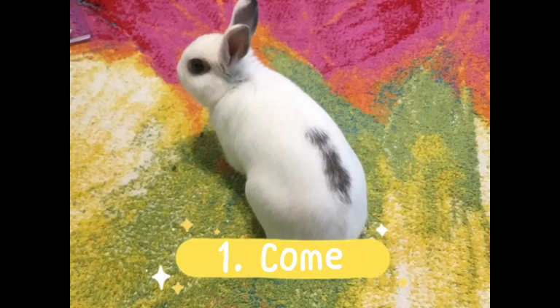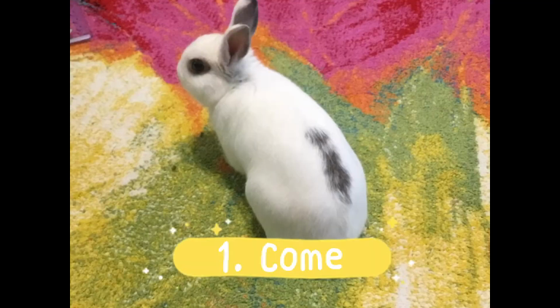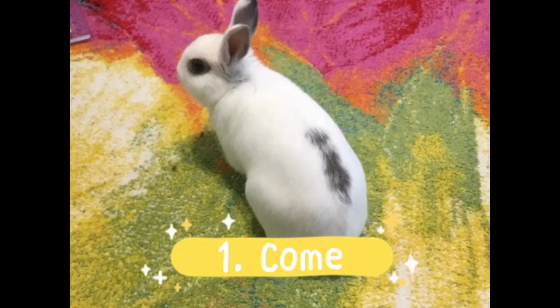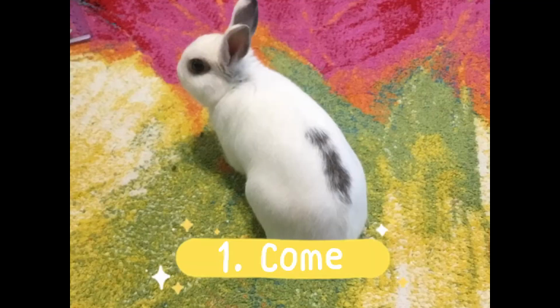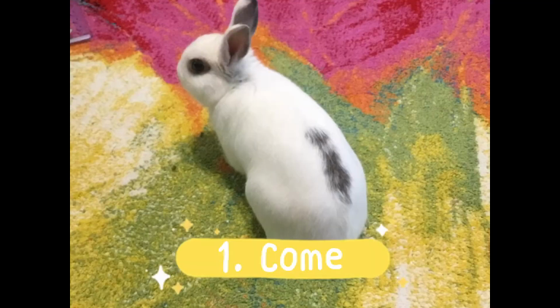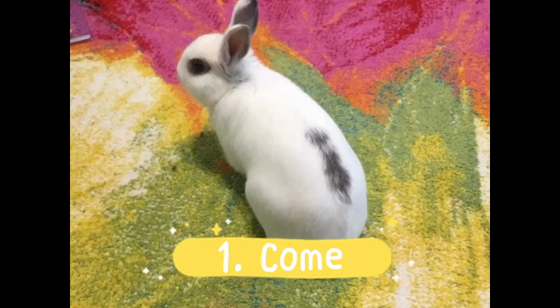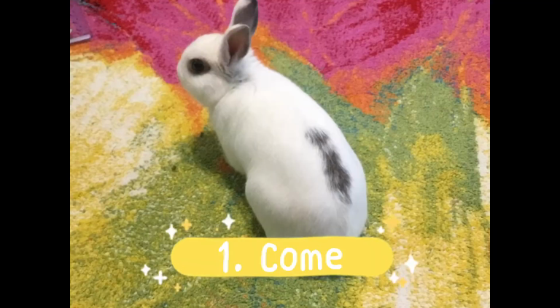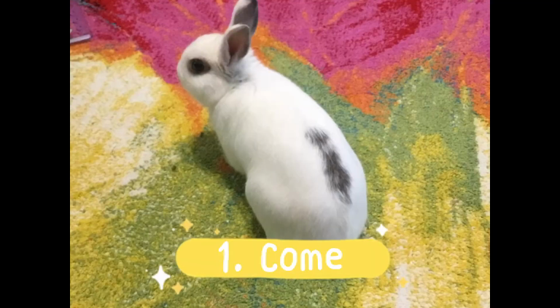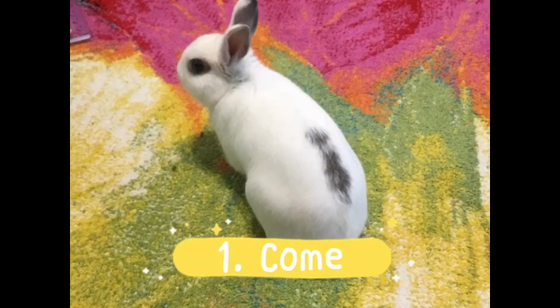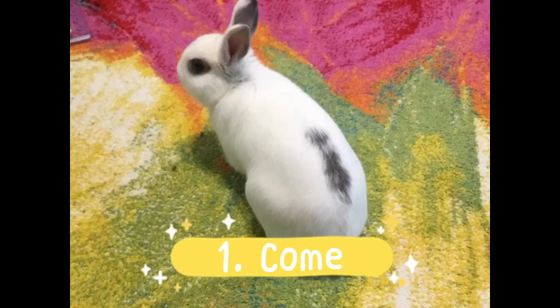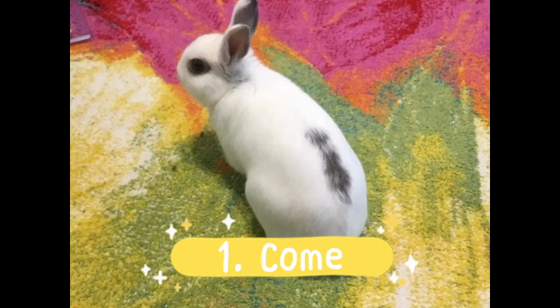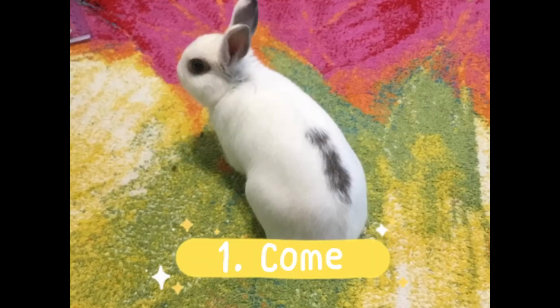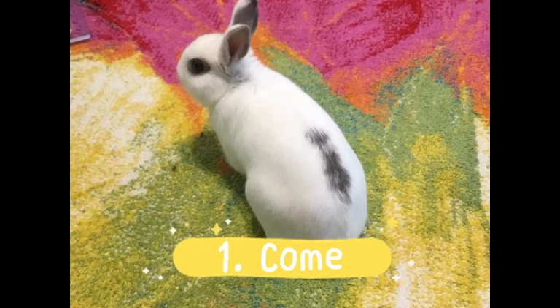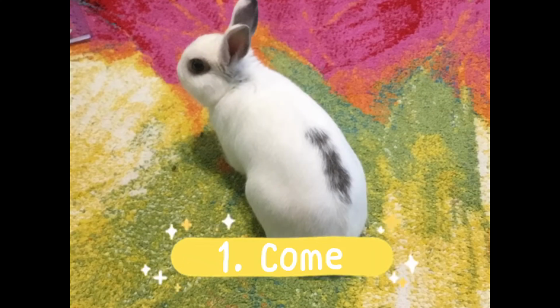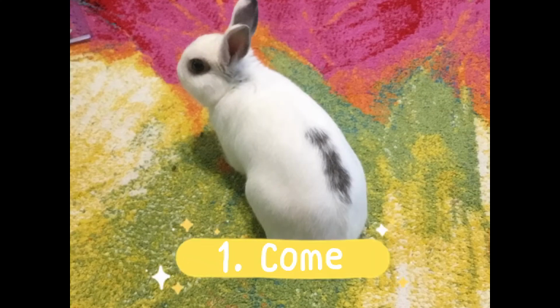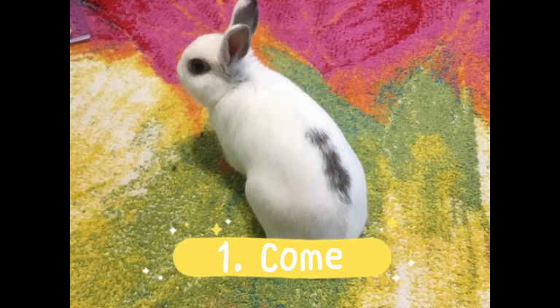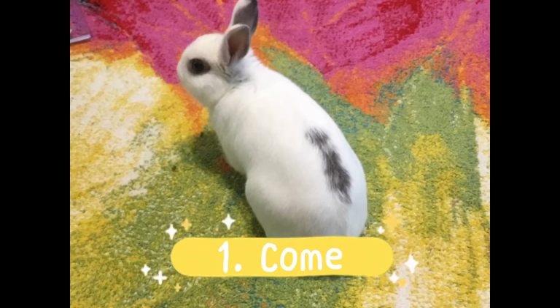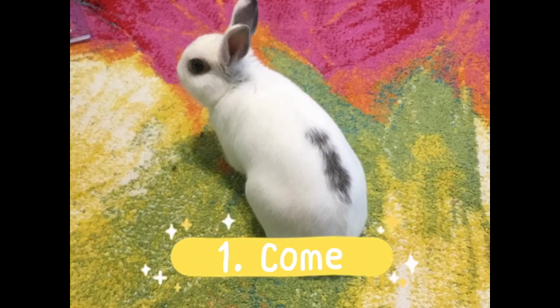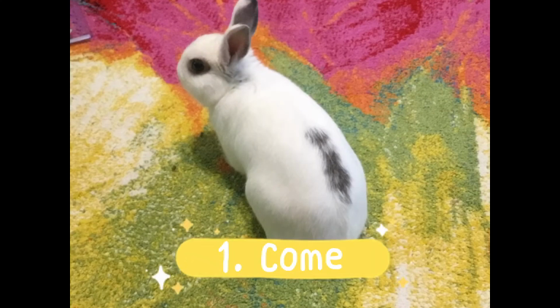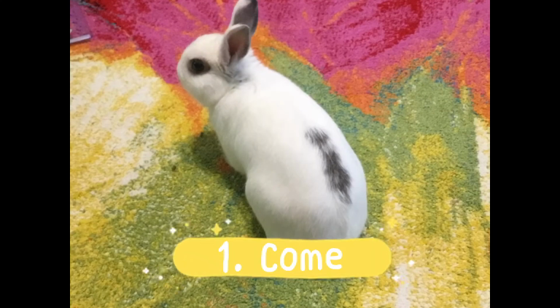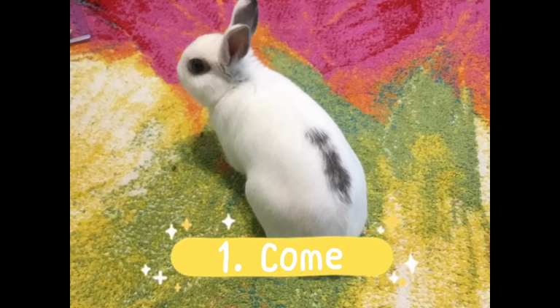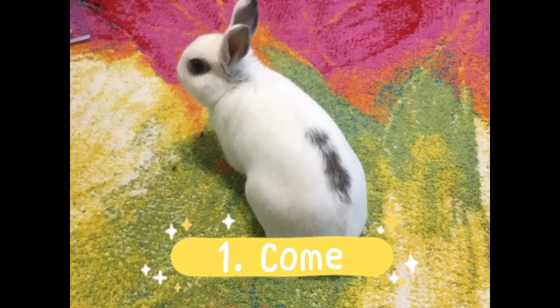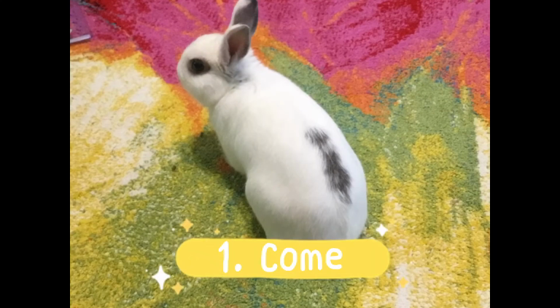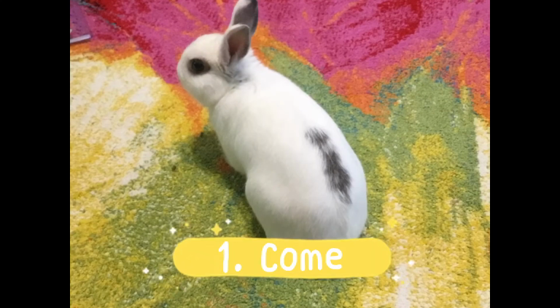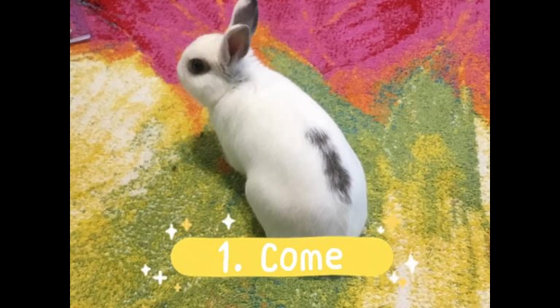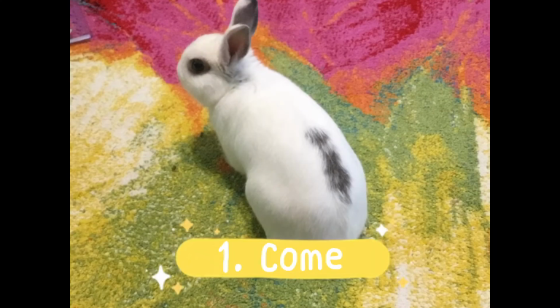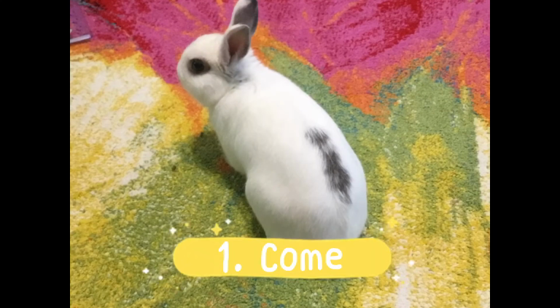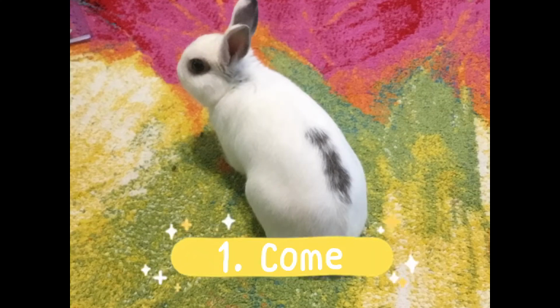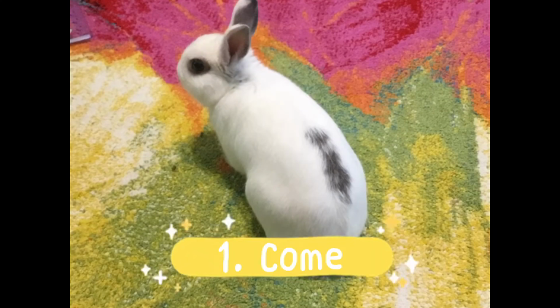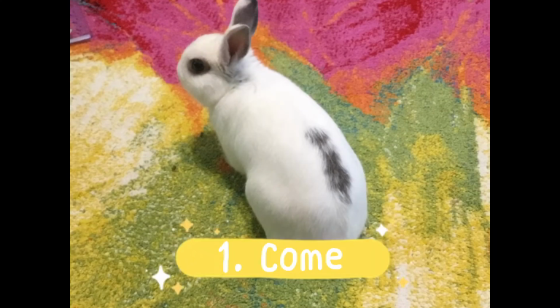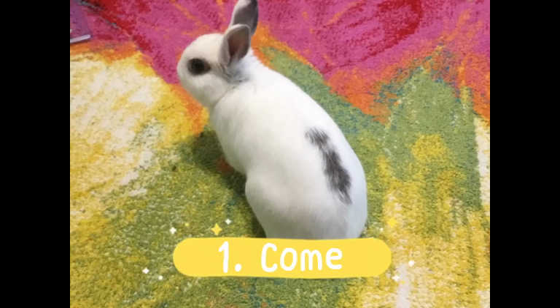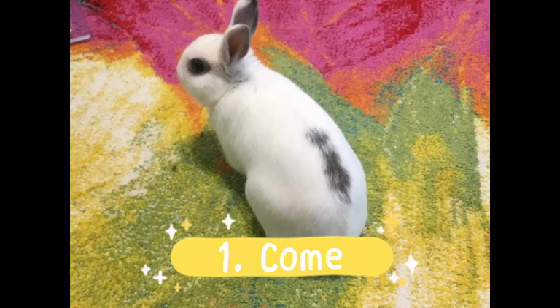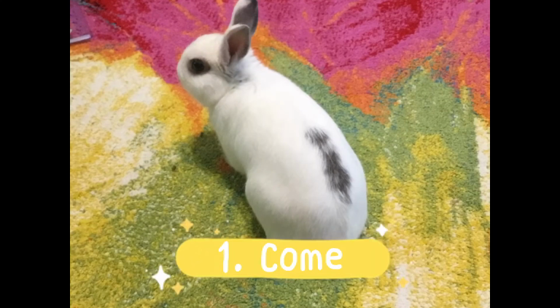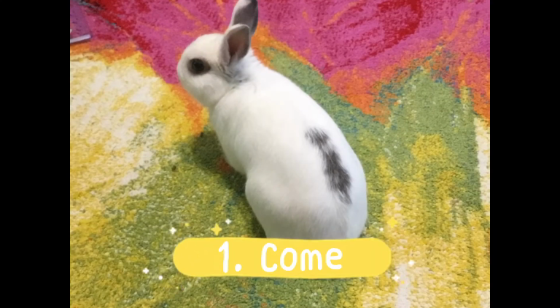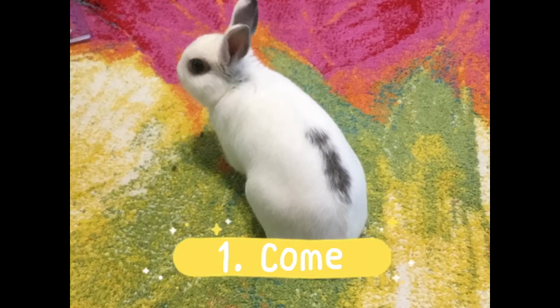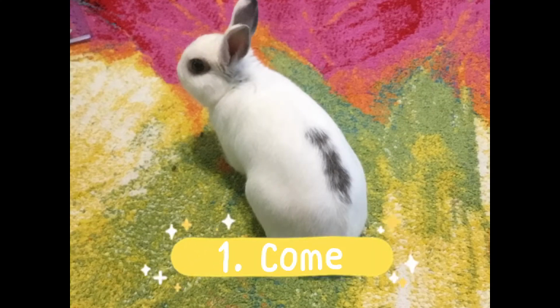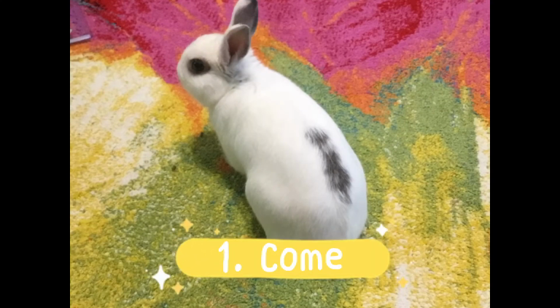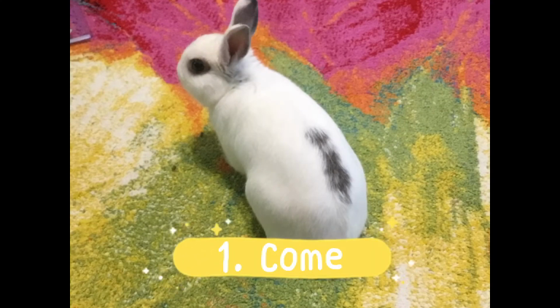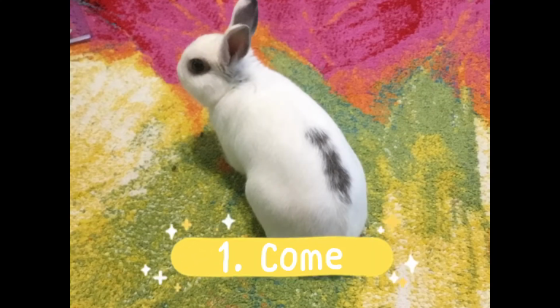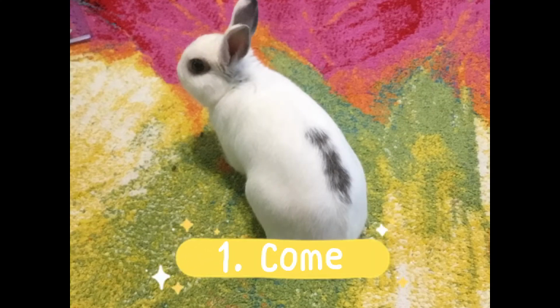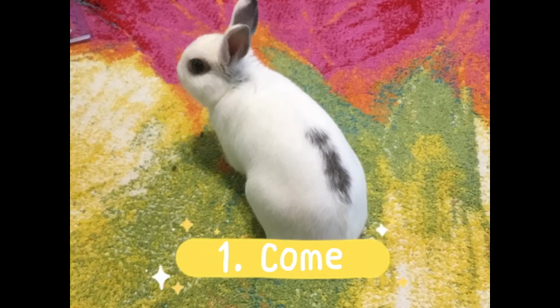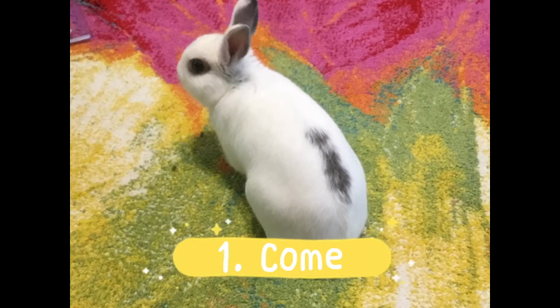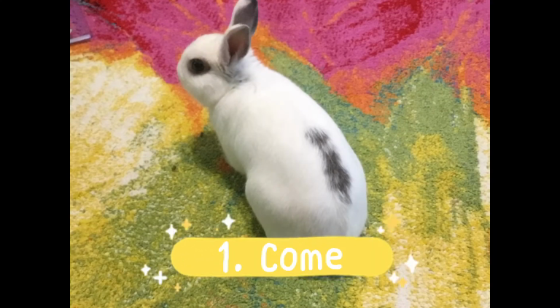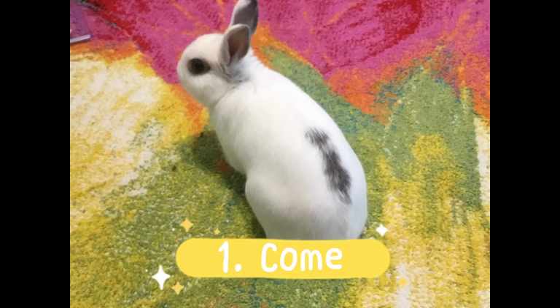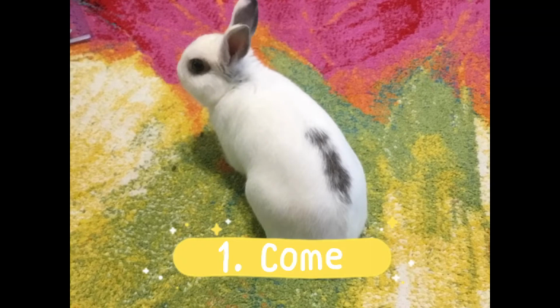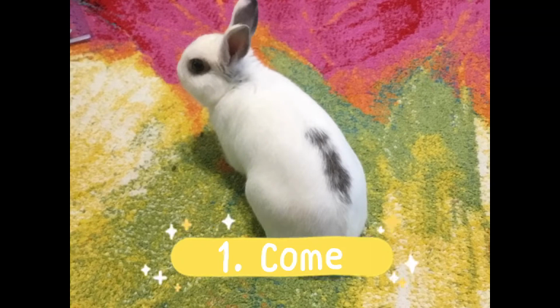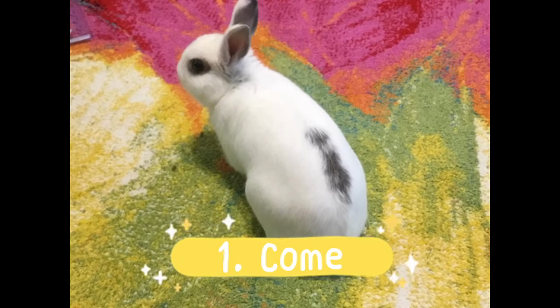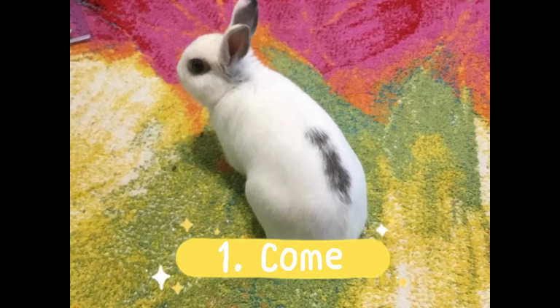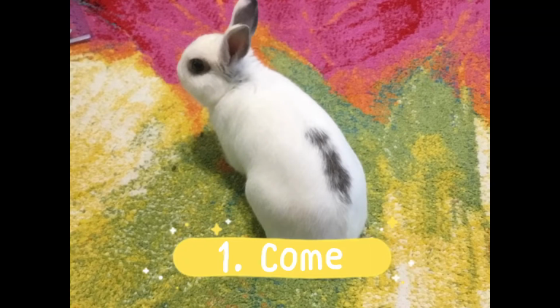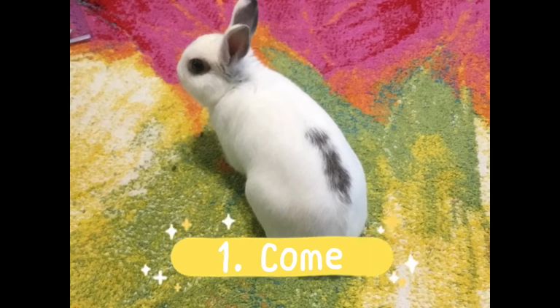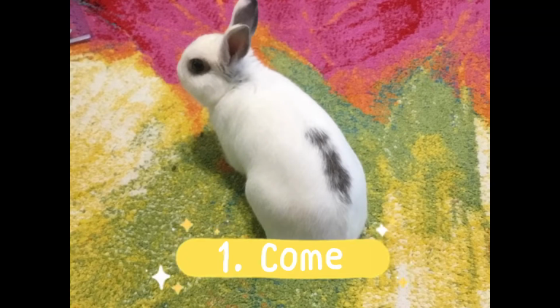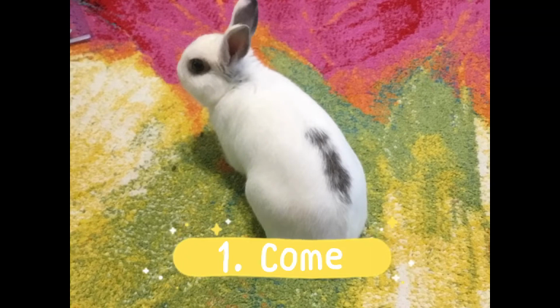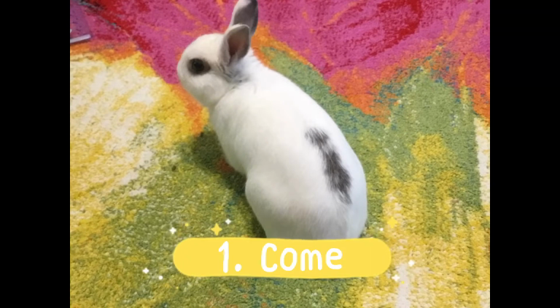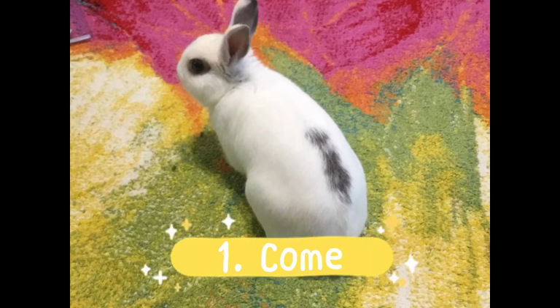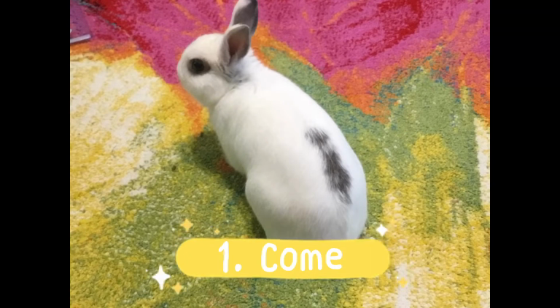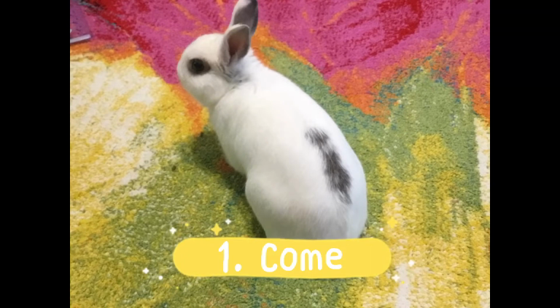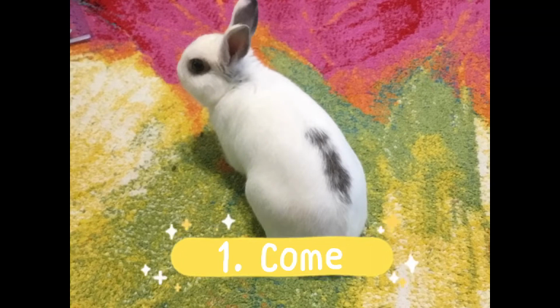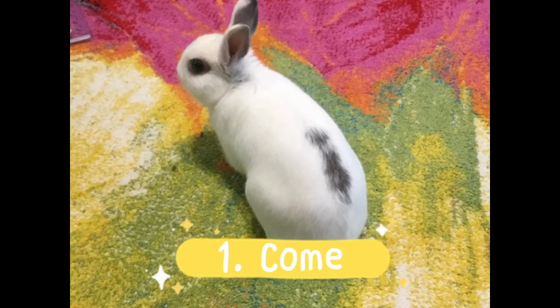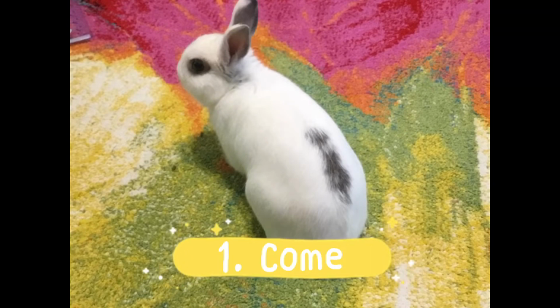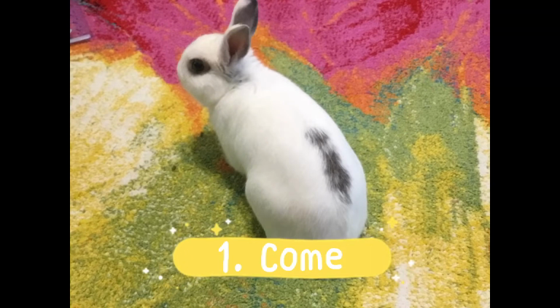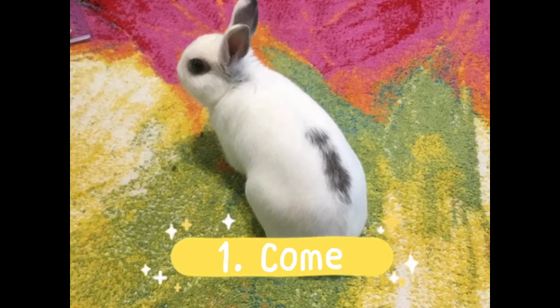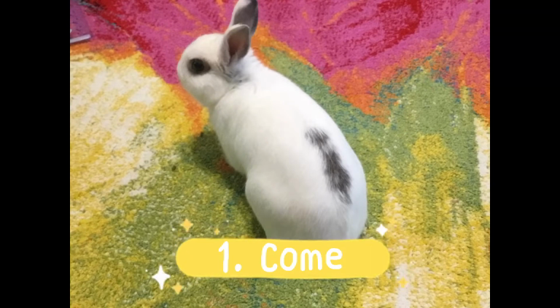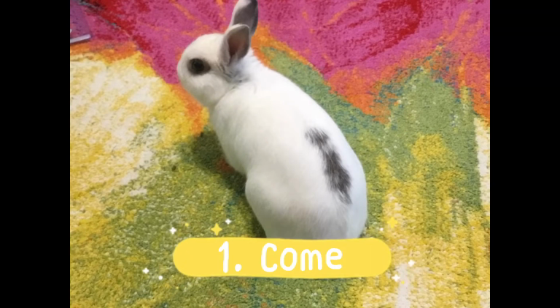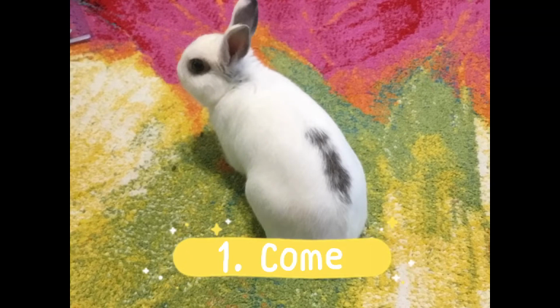The first trick we're going to be learning is 'come,' because to know all the other tricks you need to know 'come' — it's the base of all the other tricks.